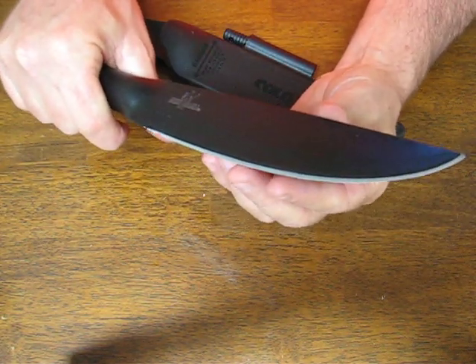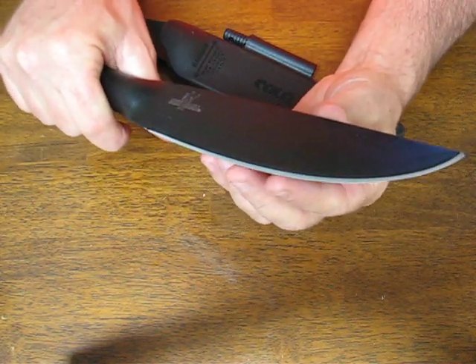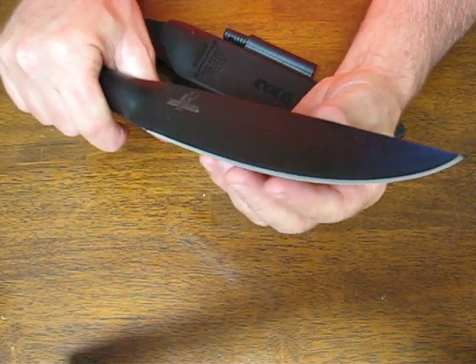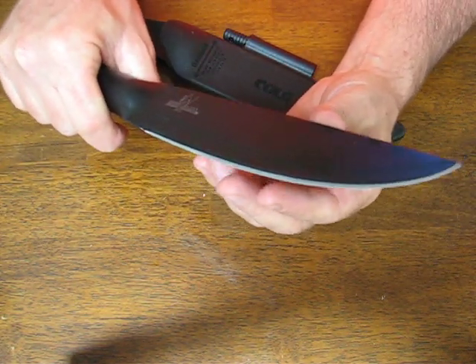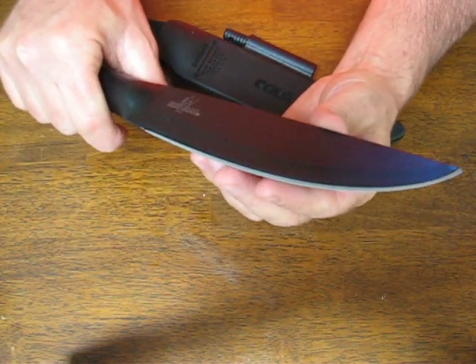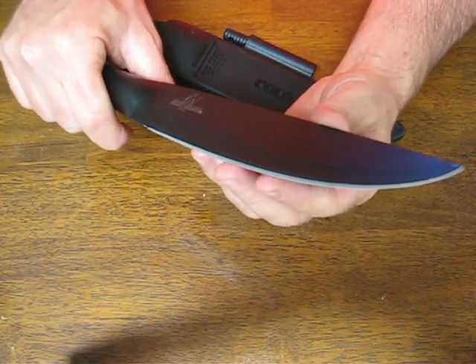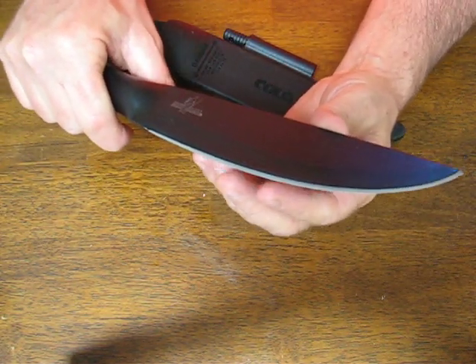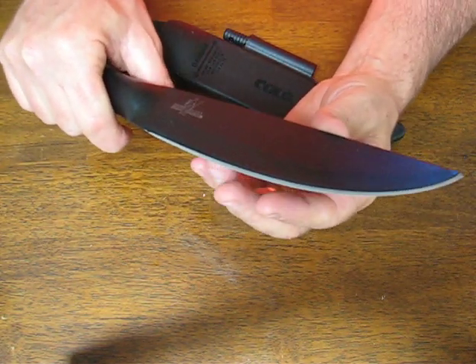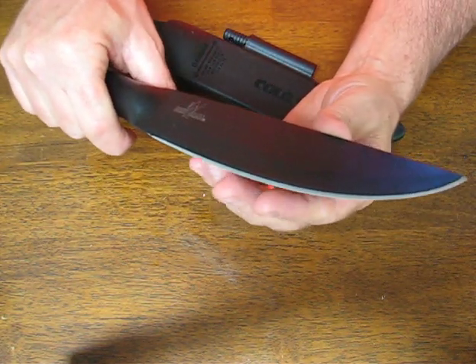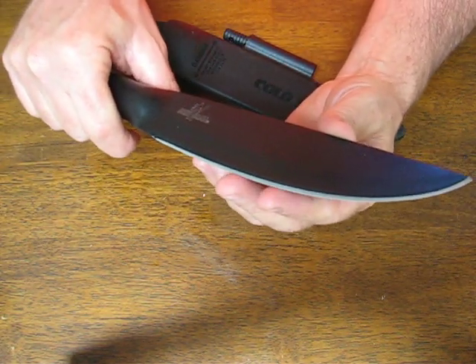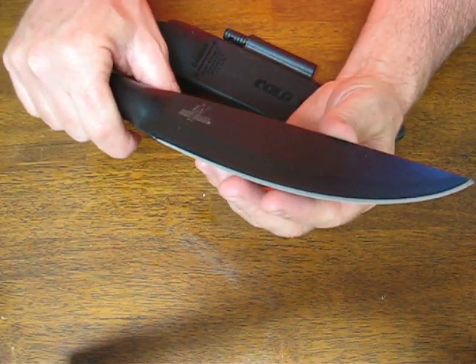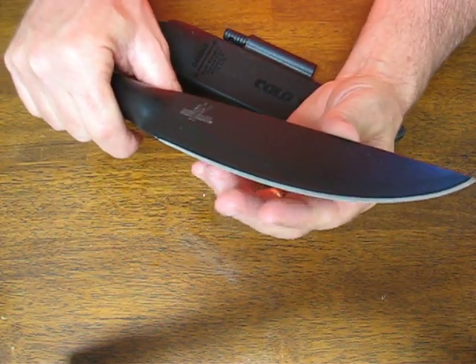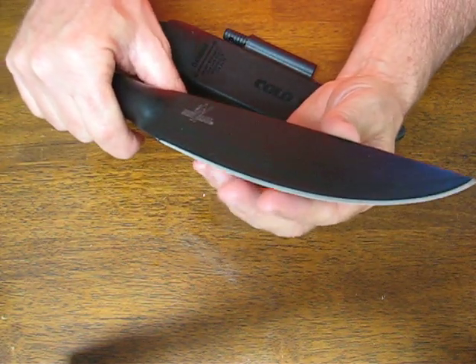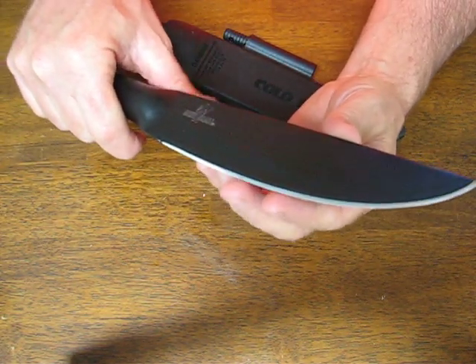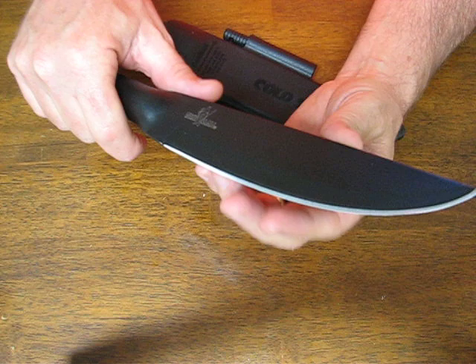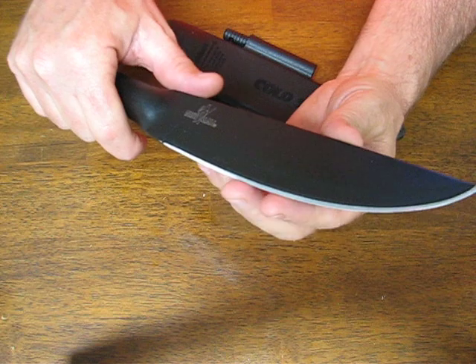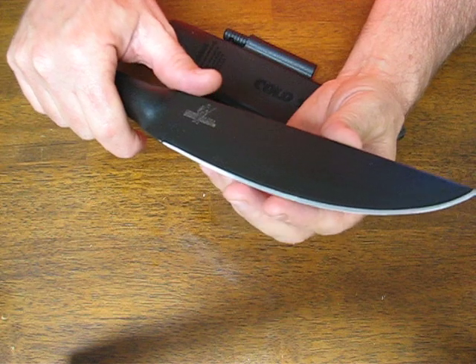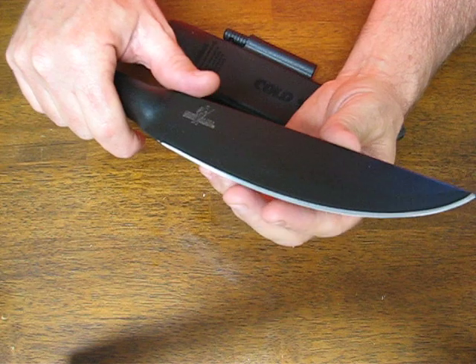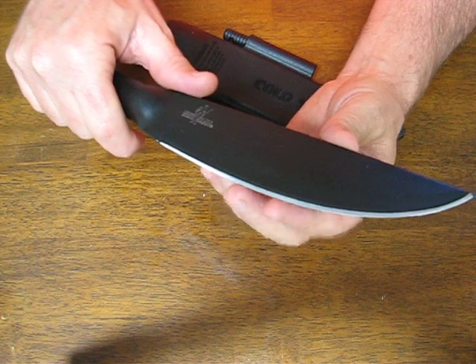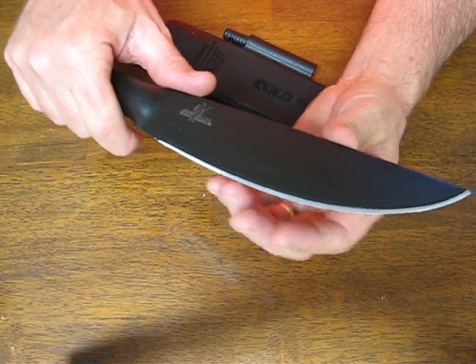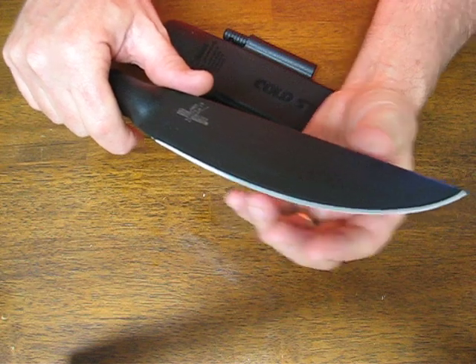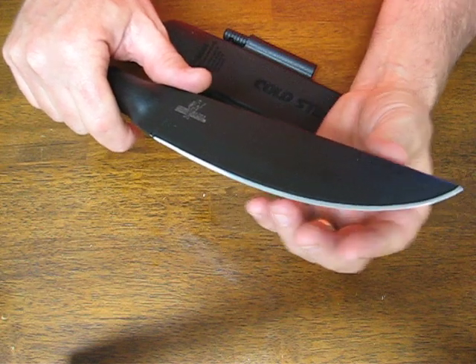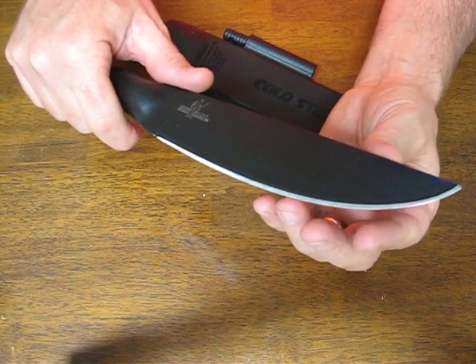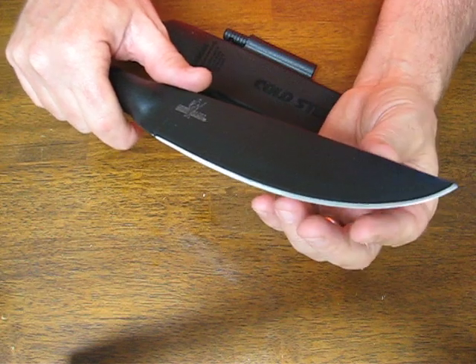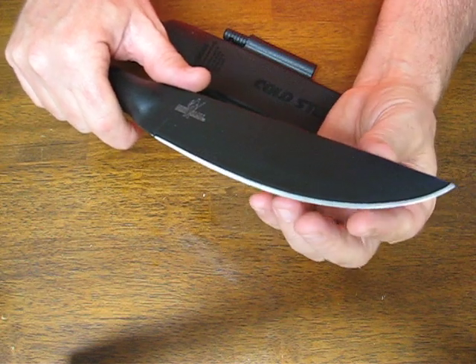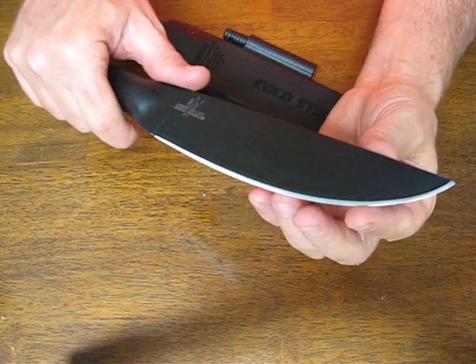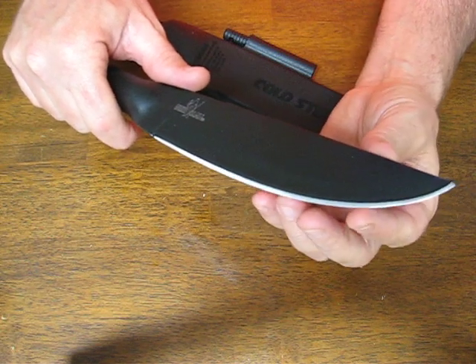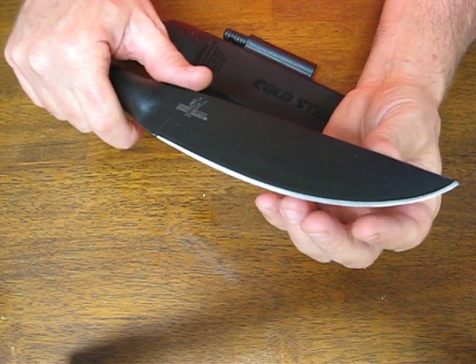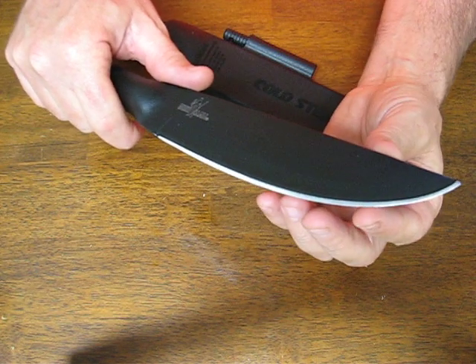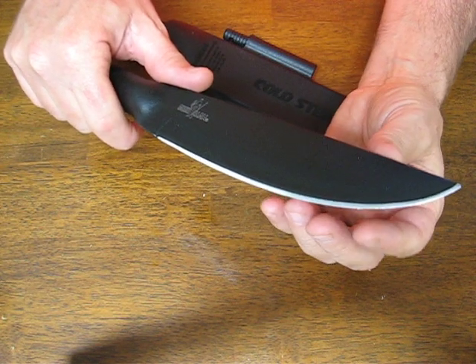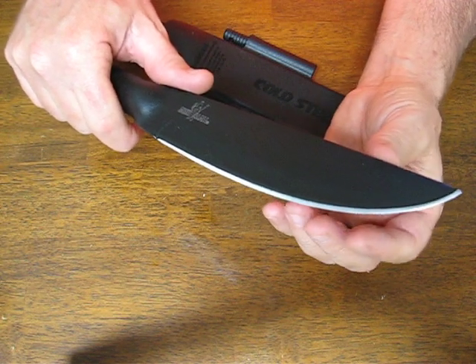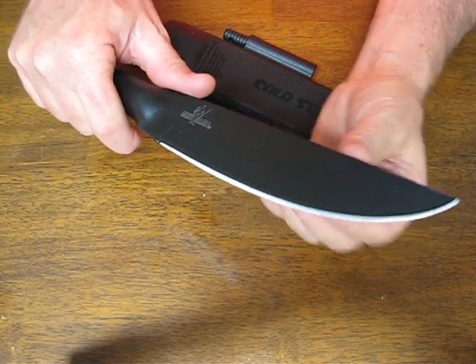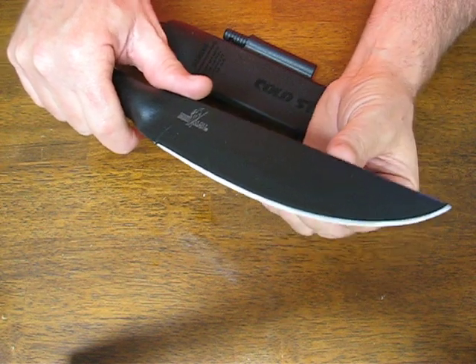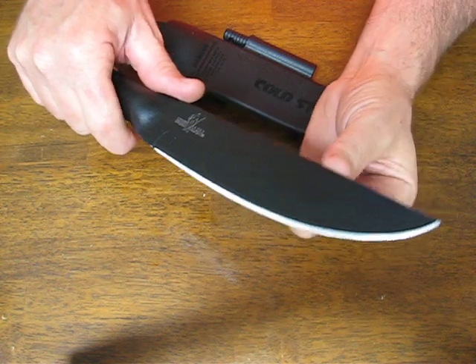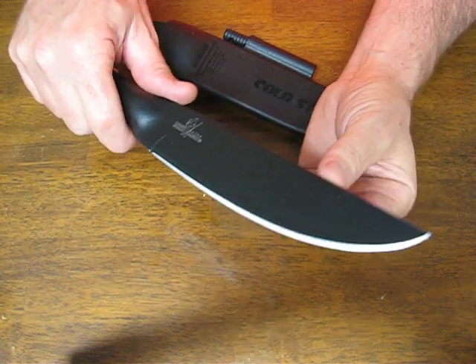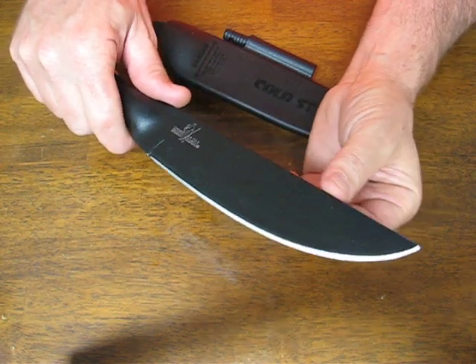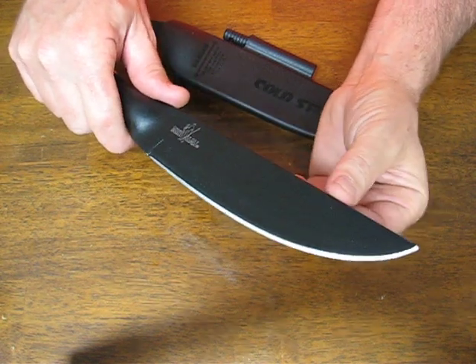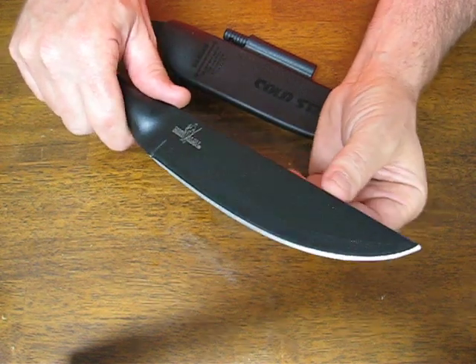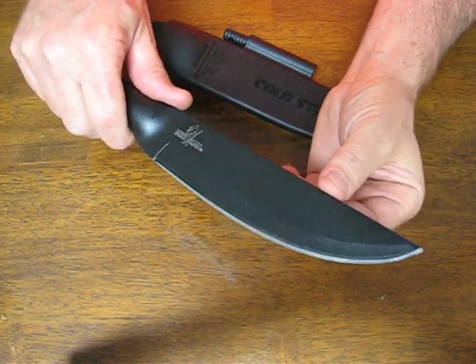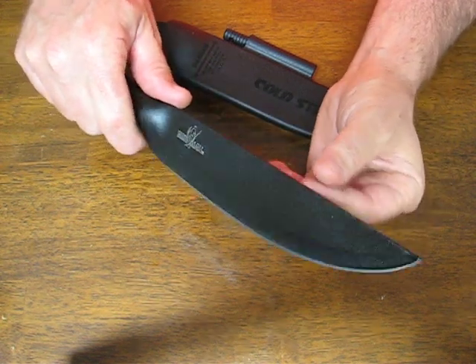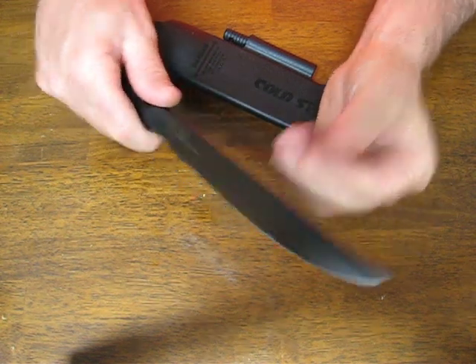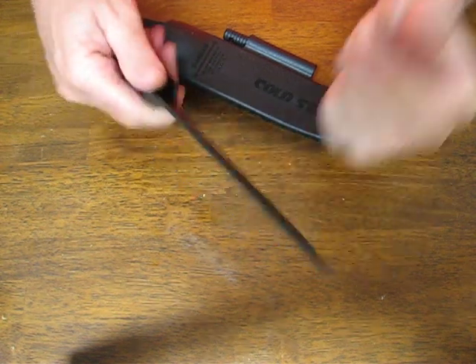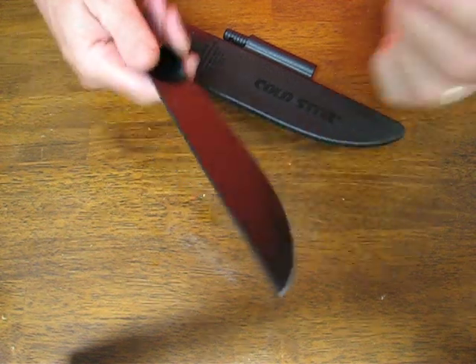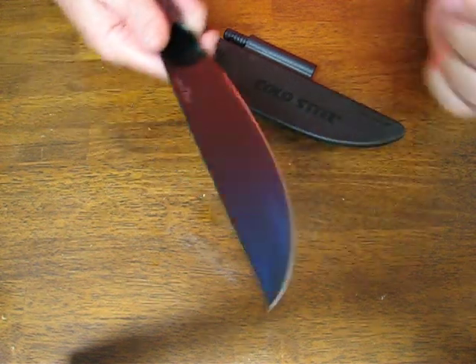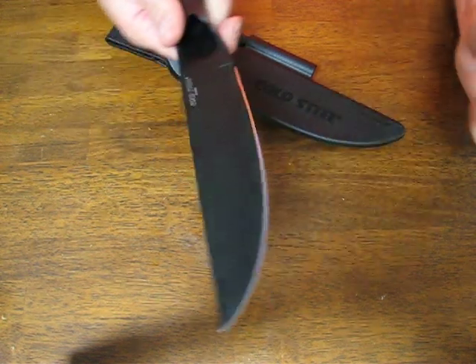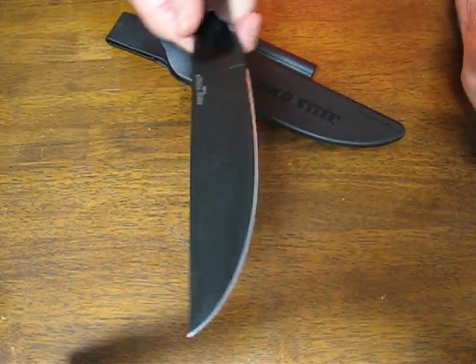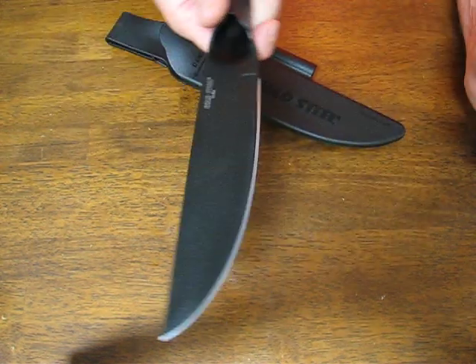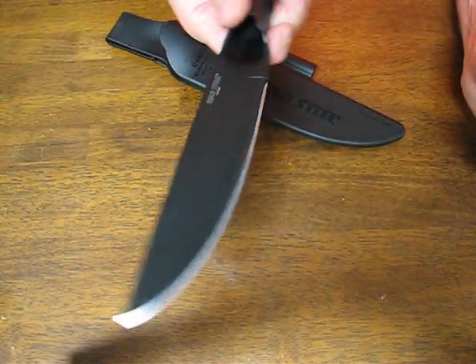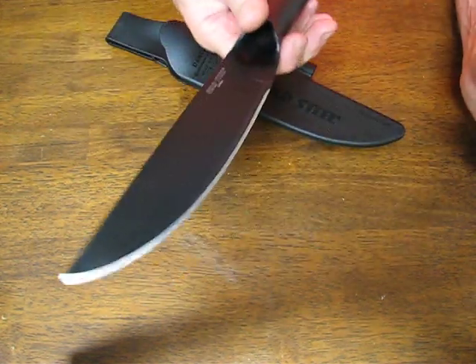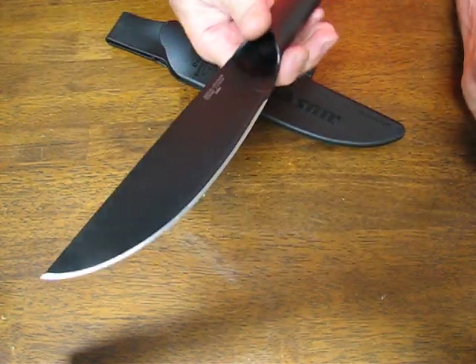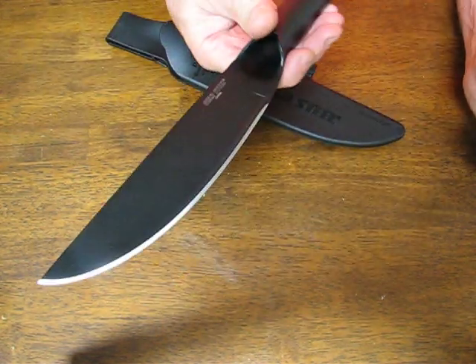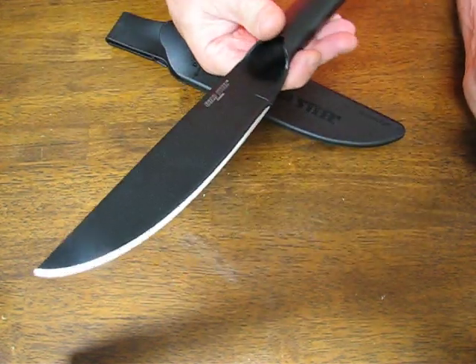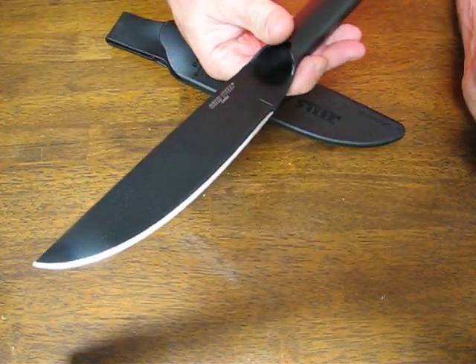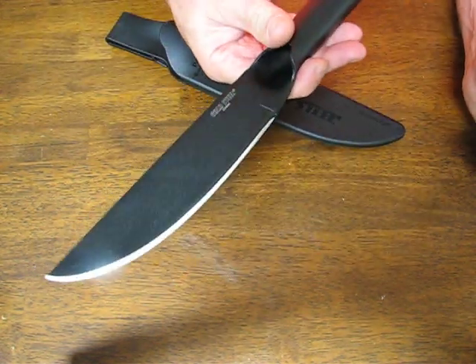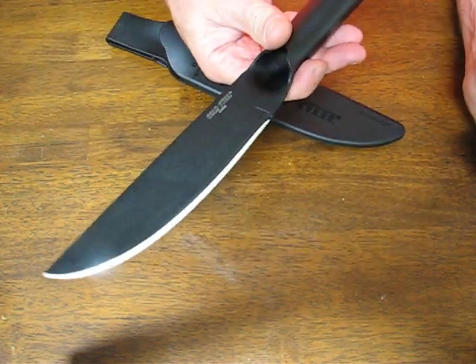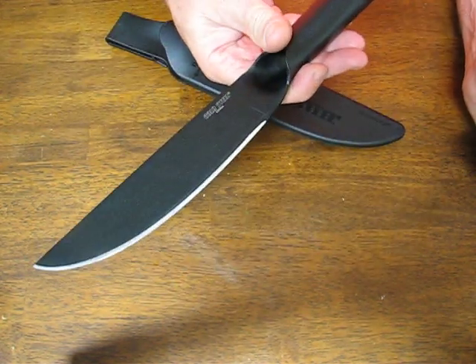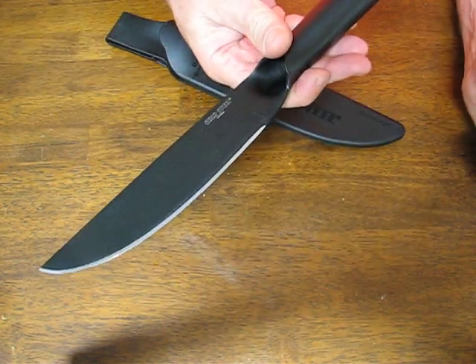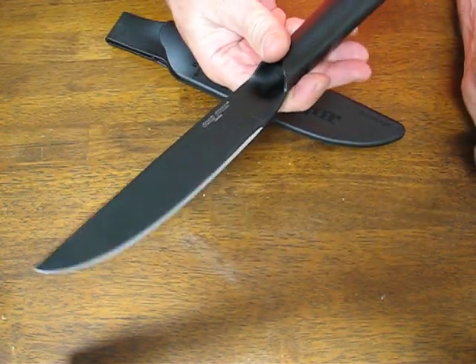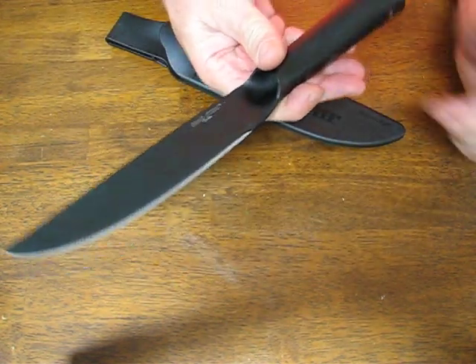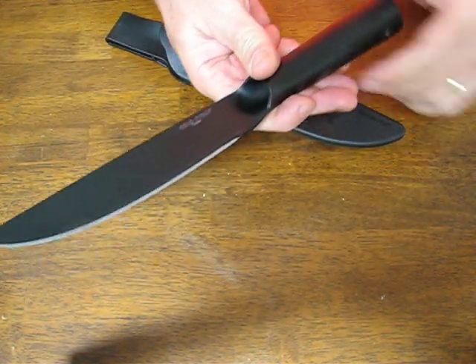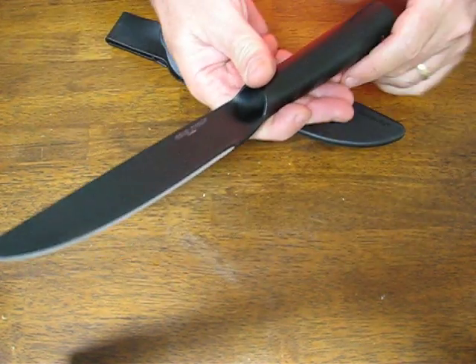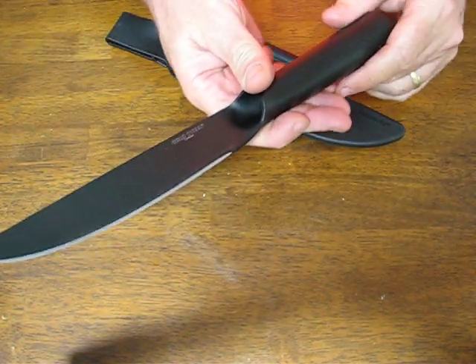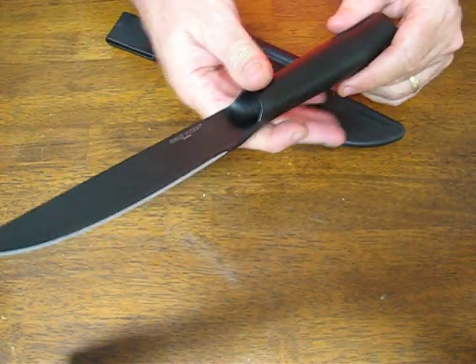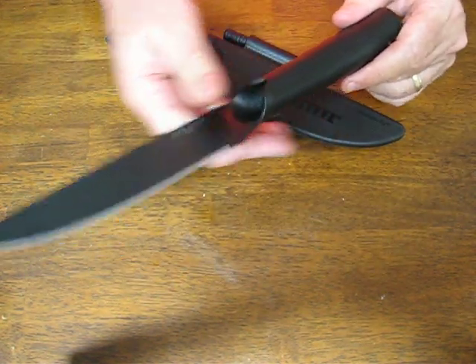The edge on it is hair-popping sharp. It has been hand honed to a razor-like edge.